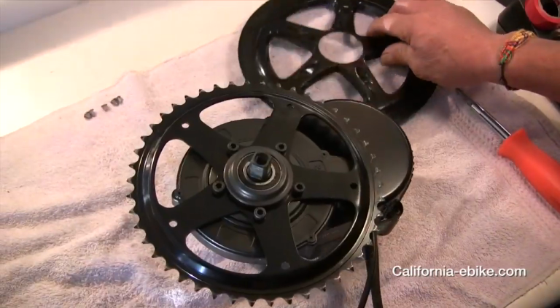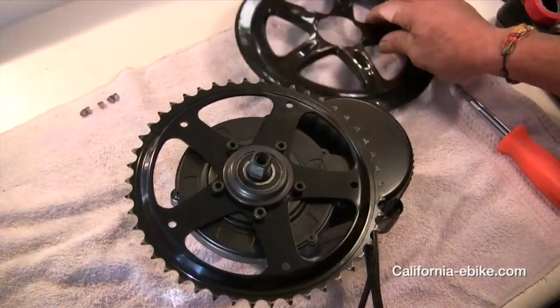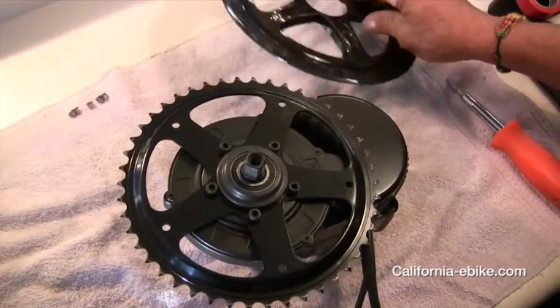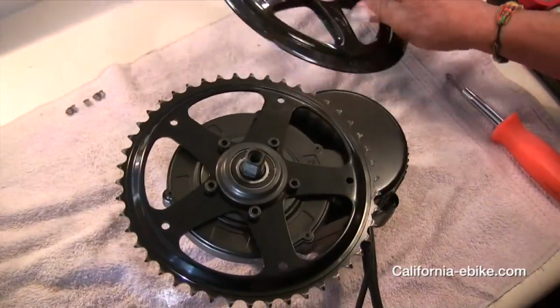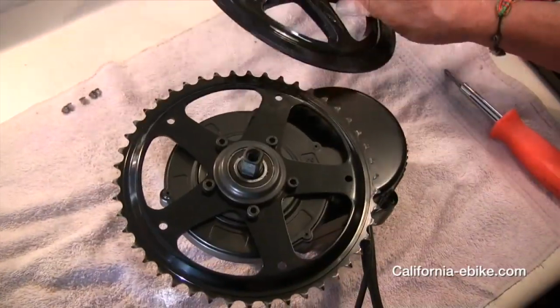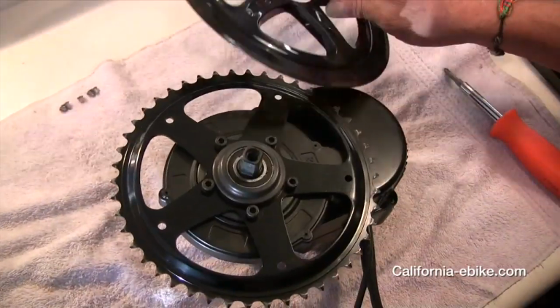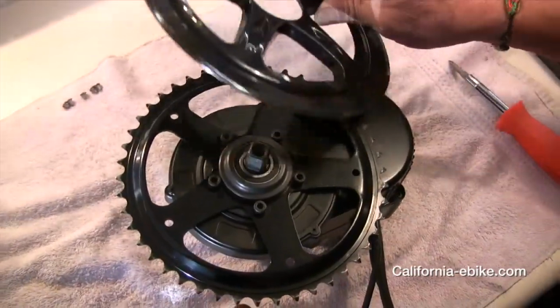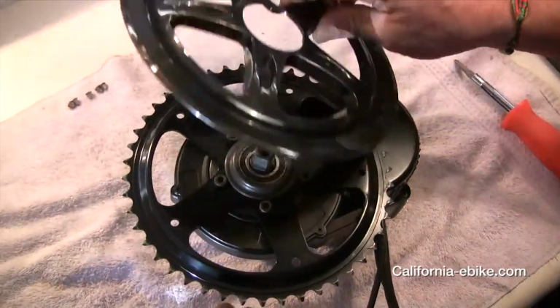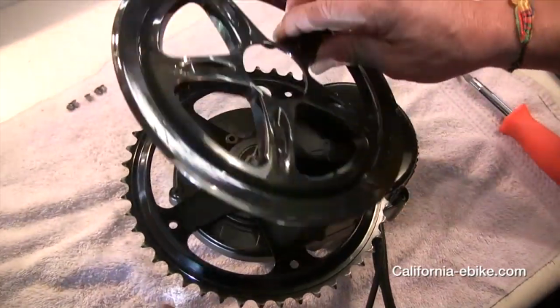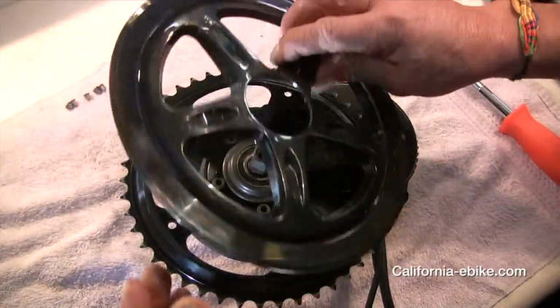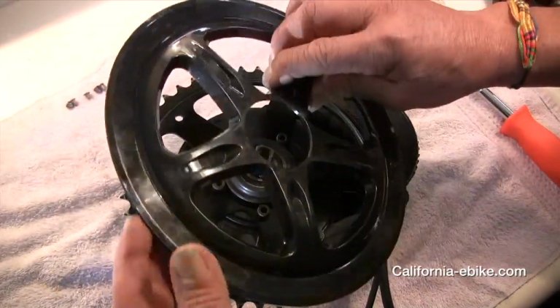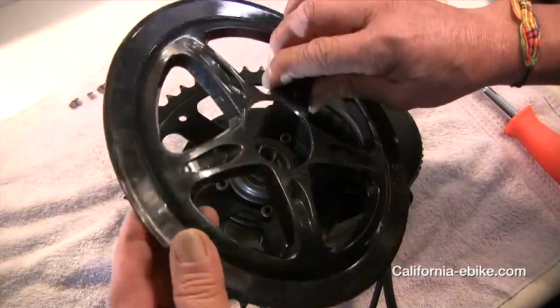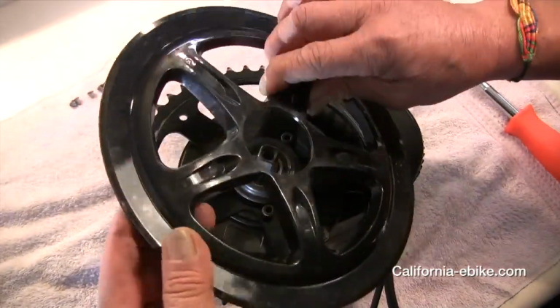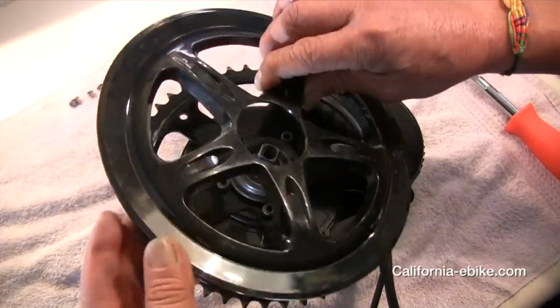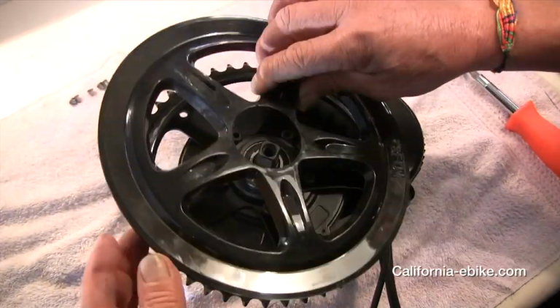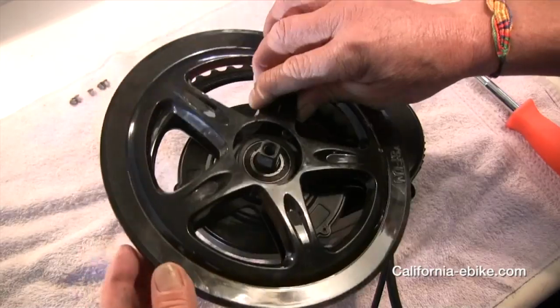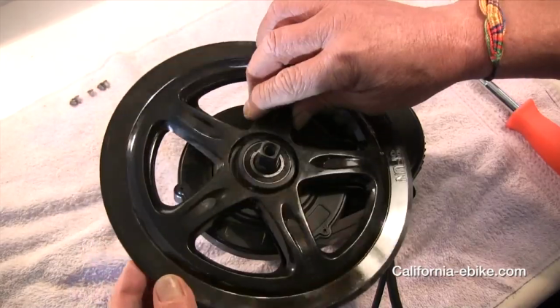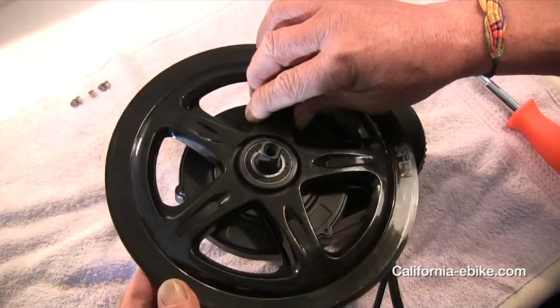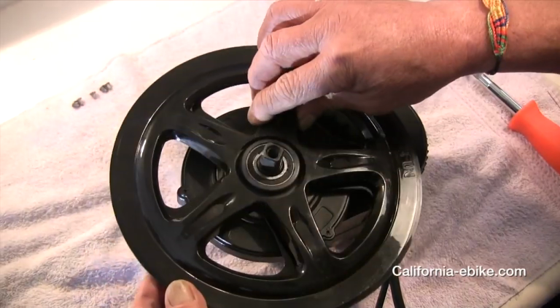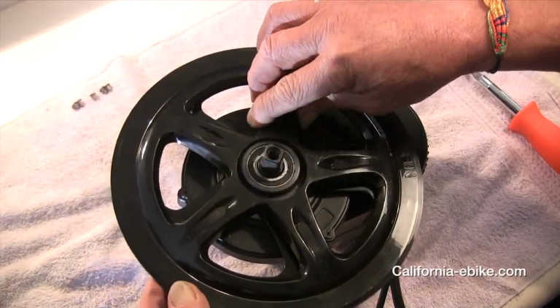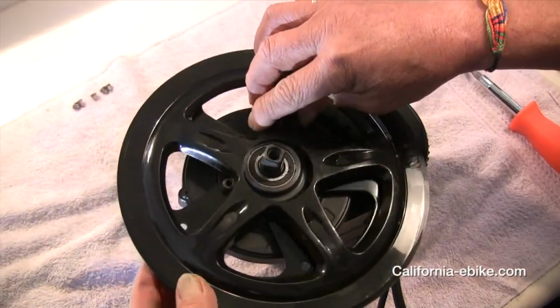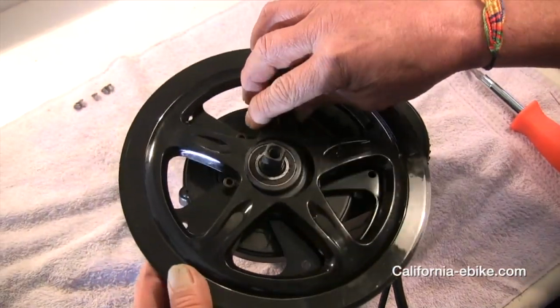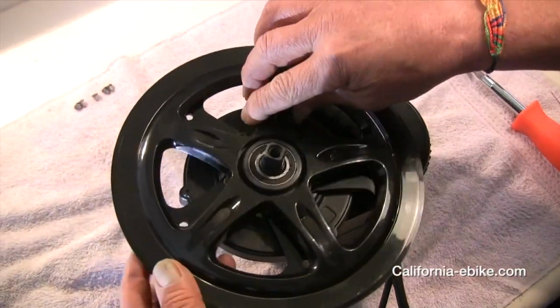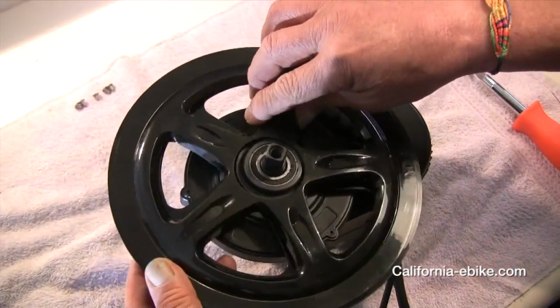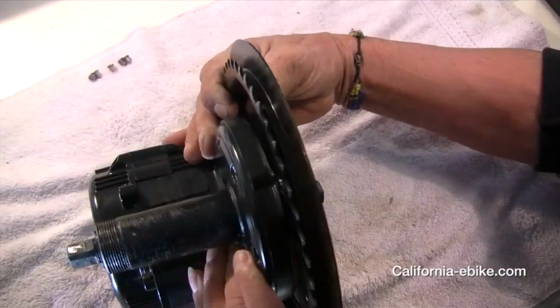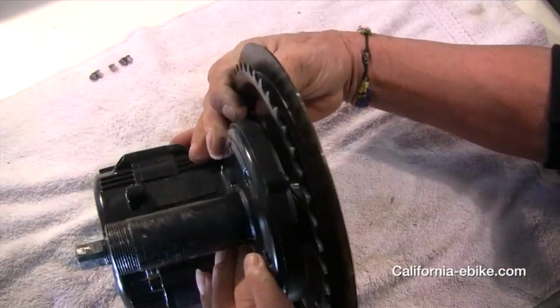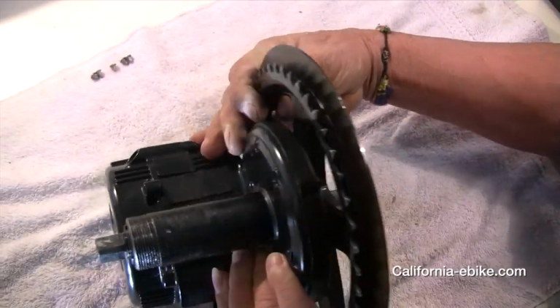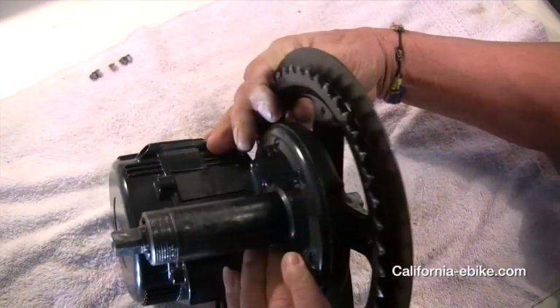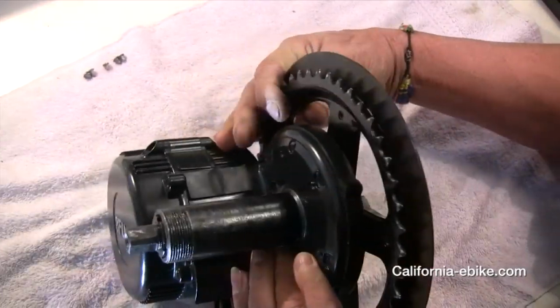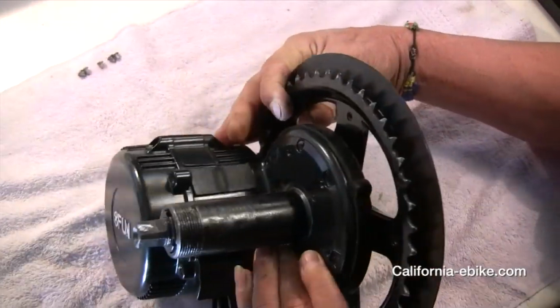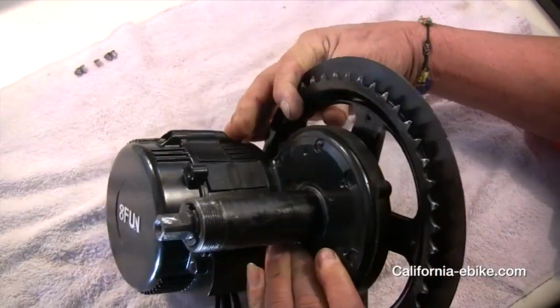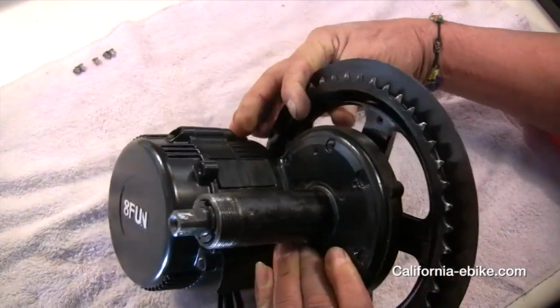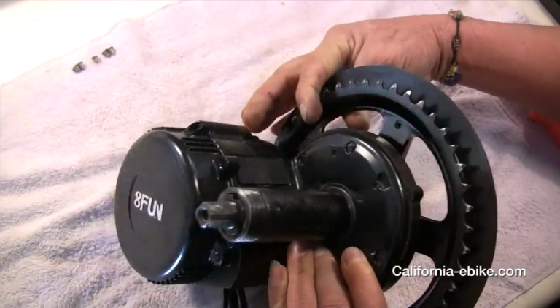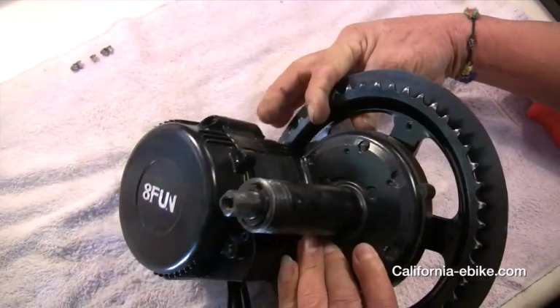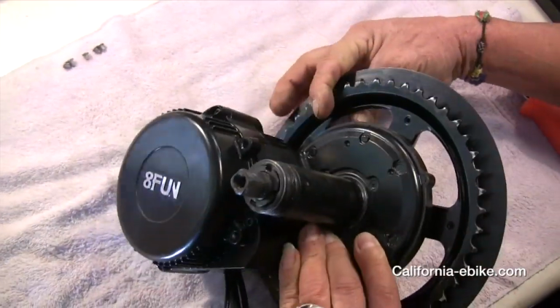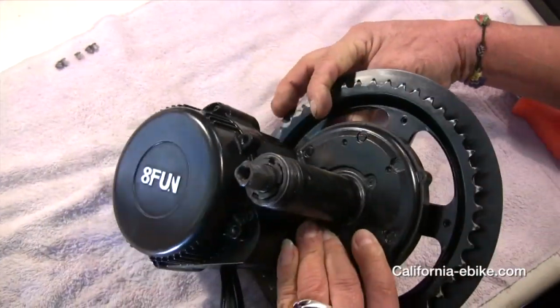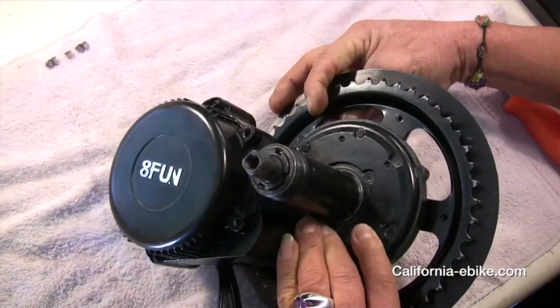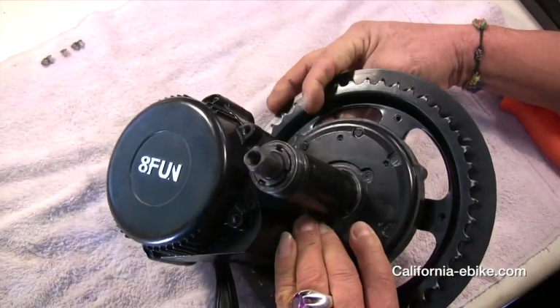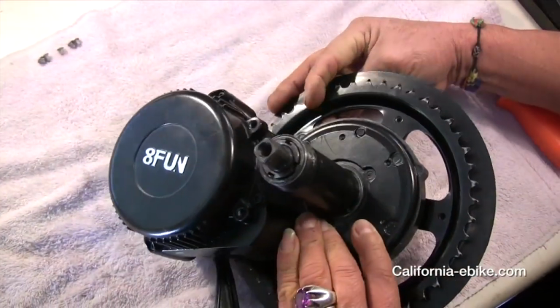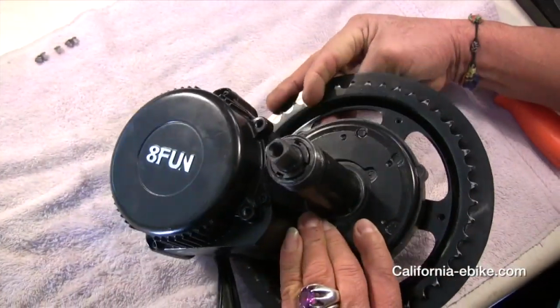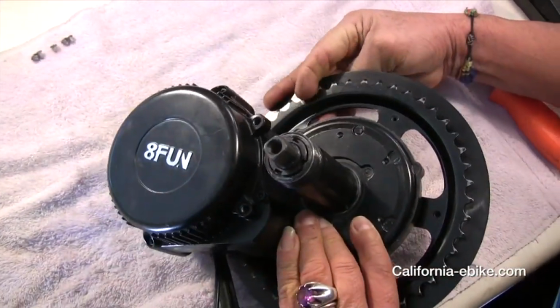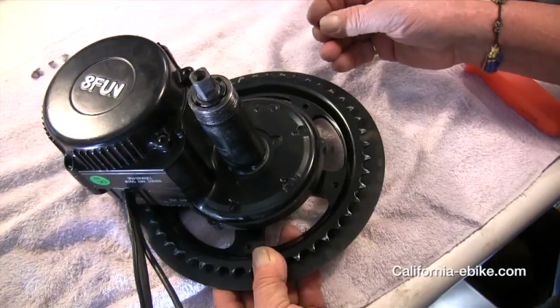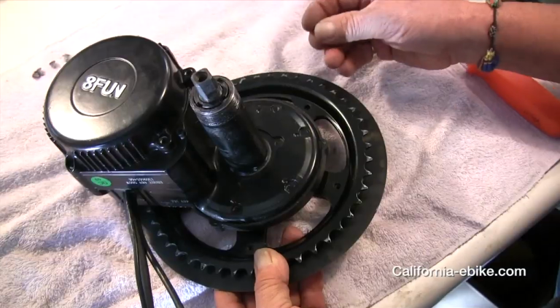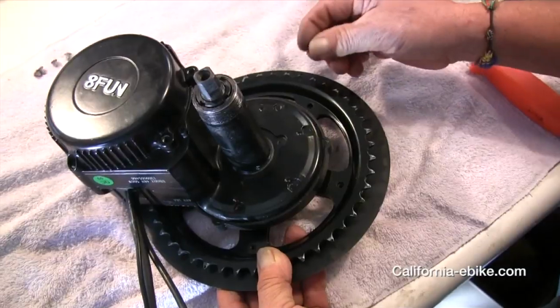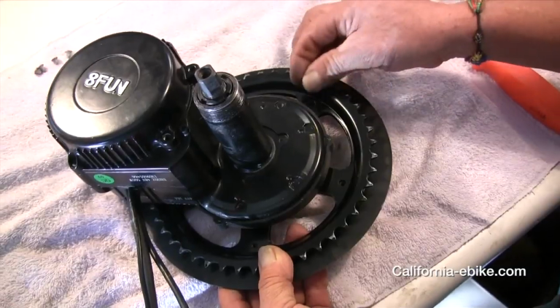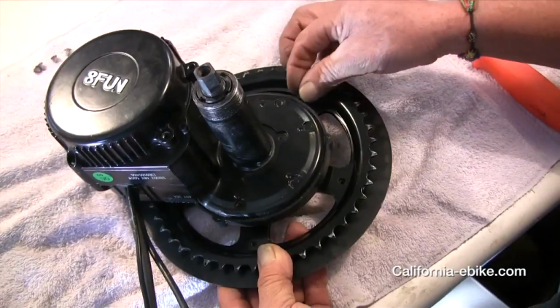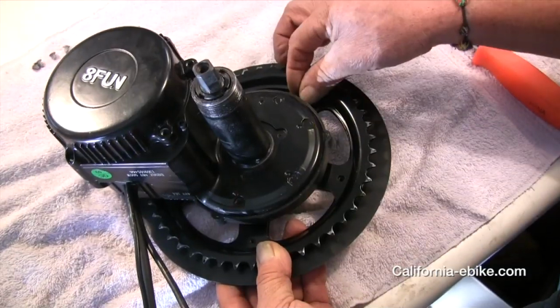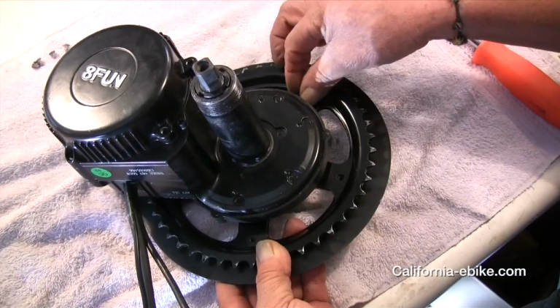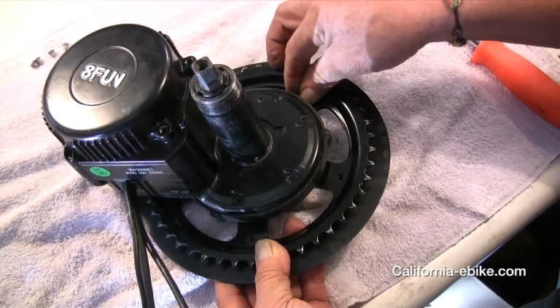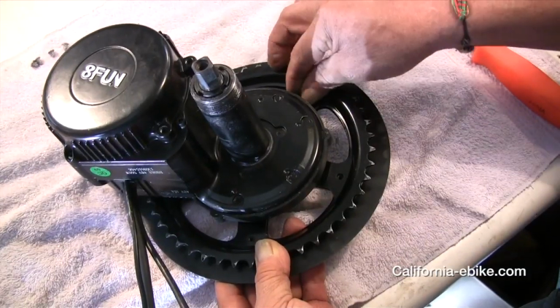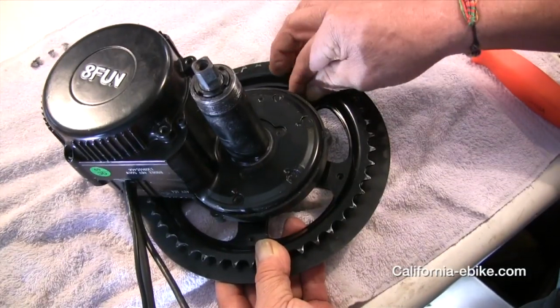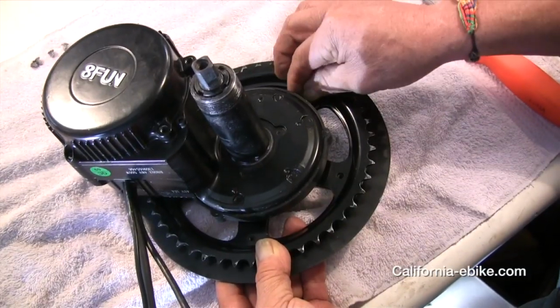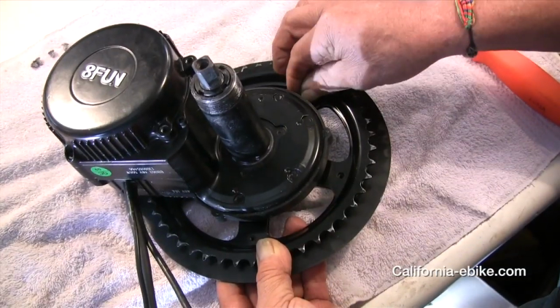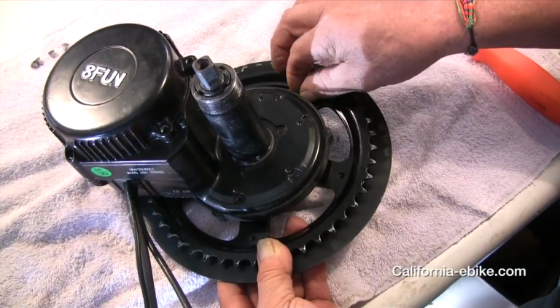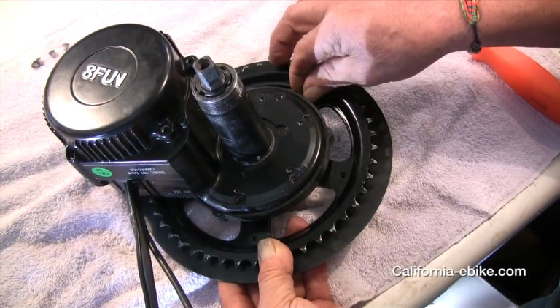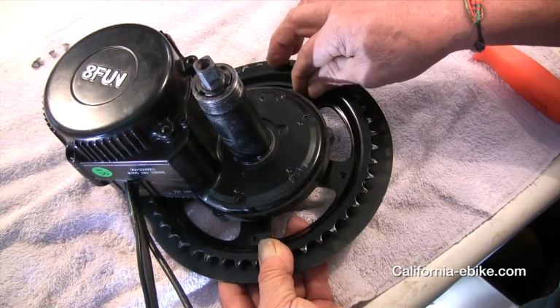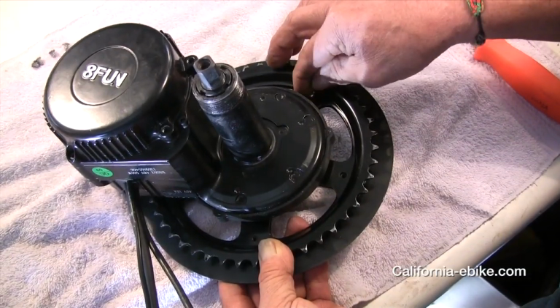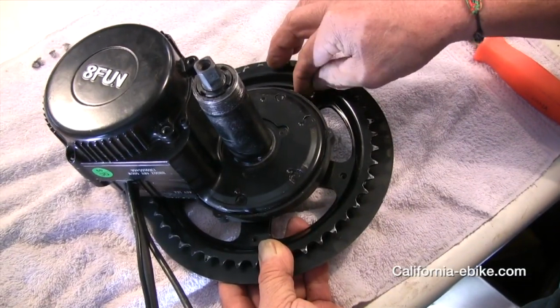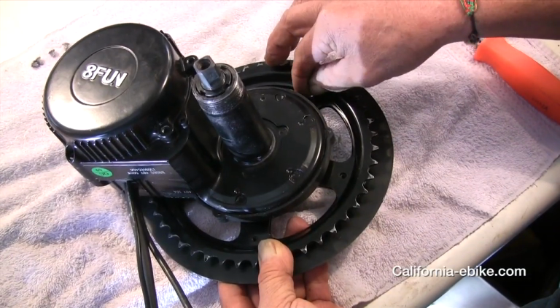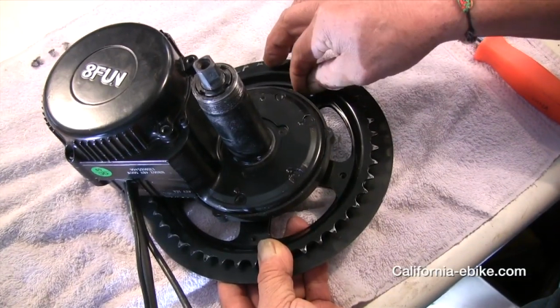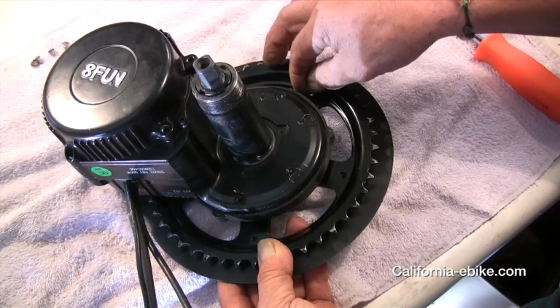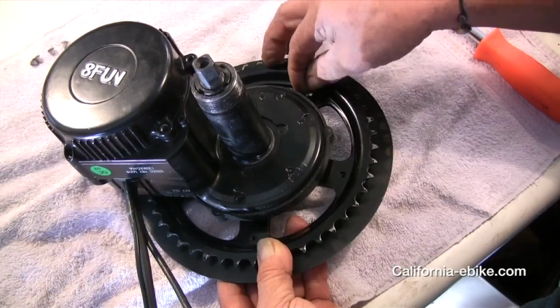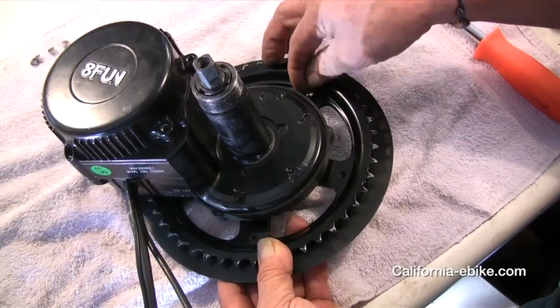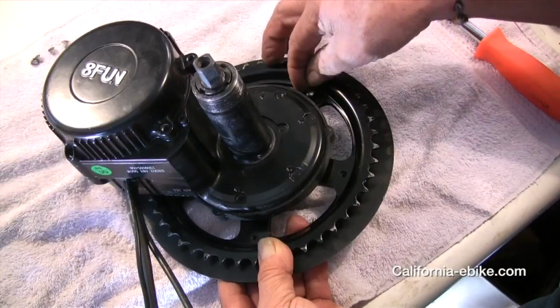Then add on the plastic chainring cover, being careful not to over-tighten the screws but make sure they are firmly seated.